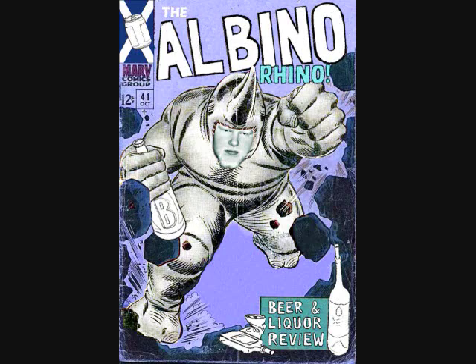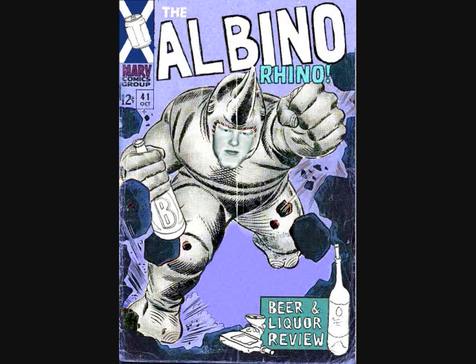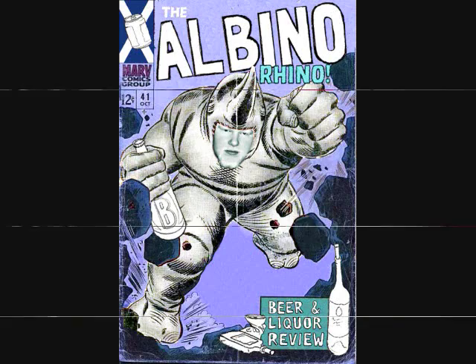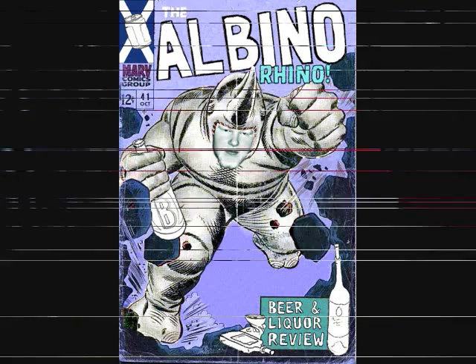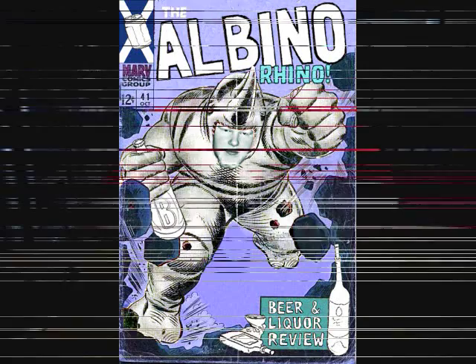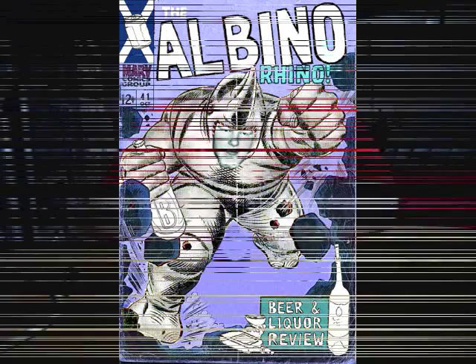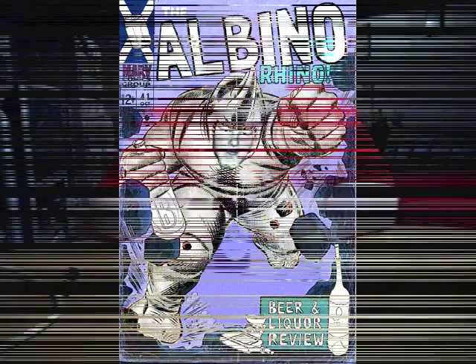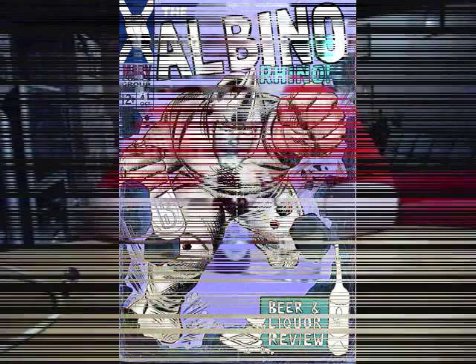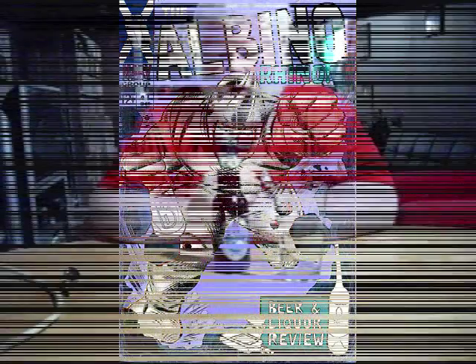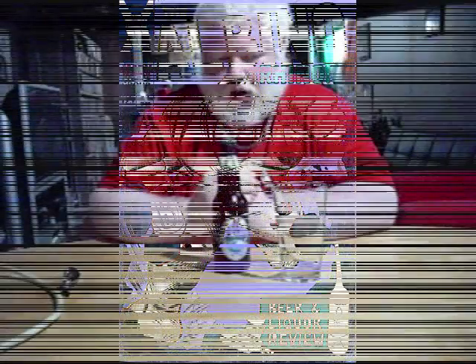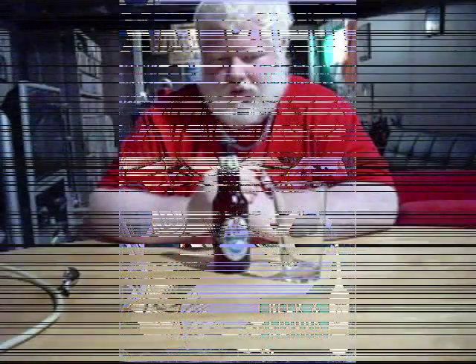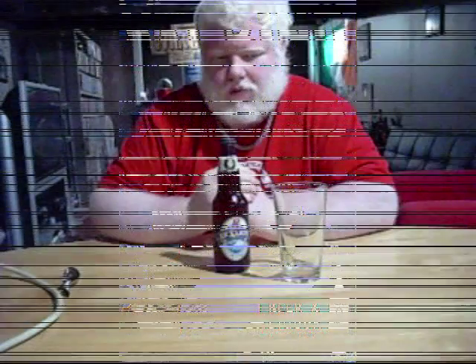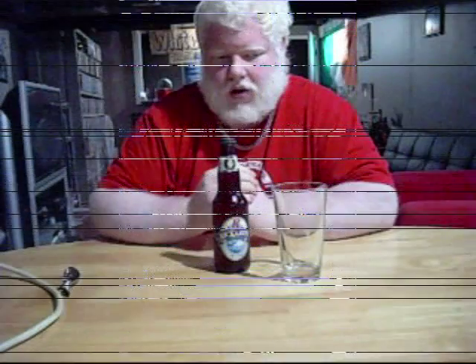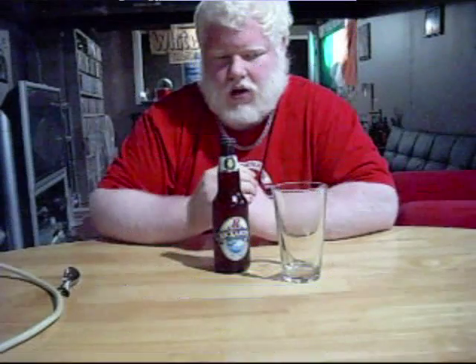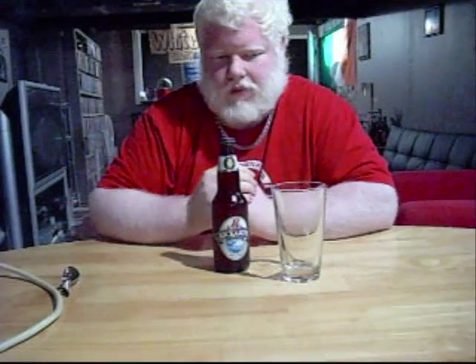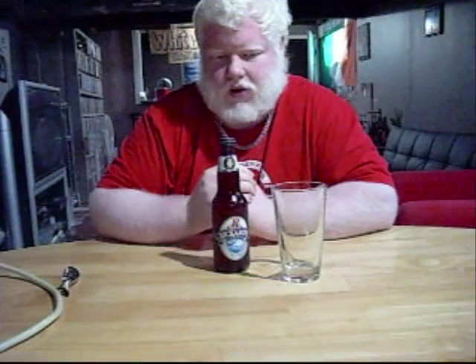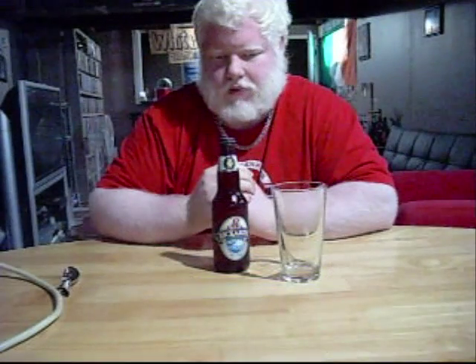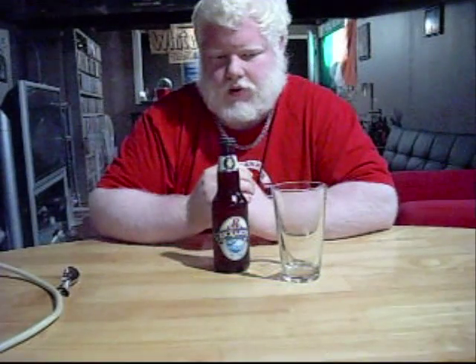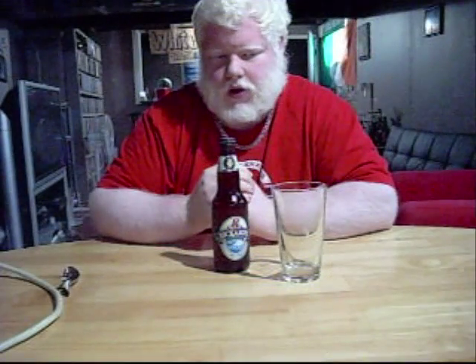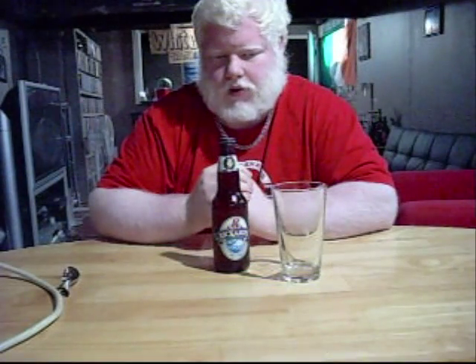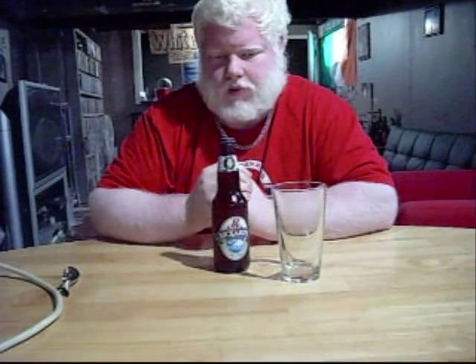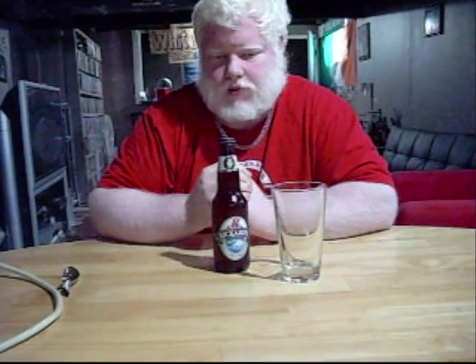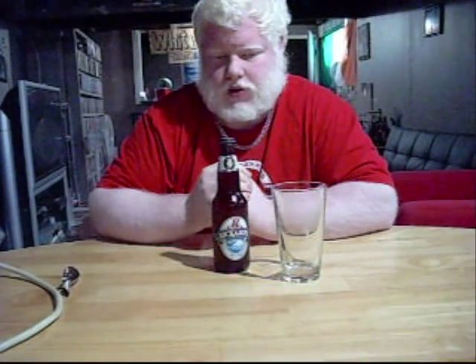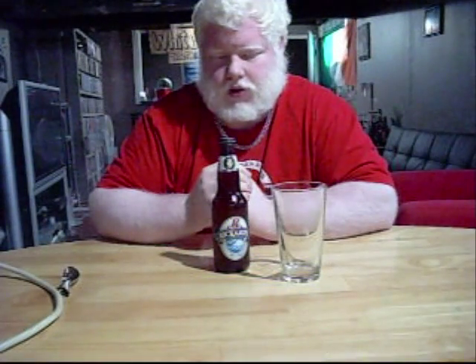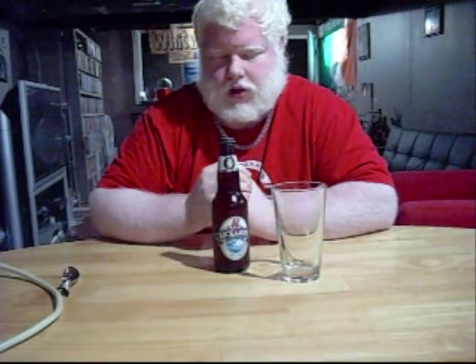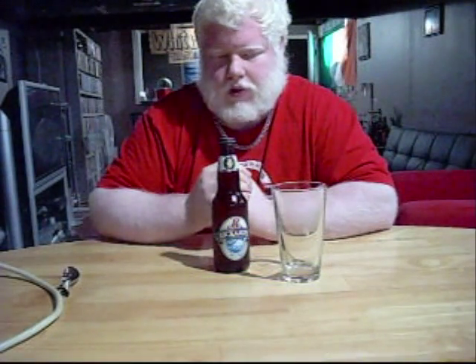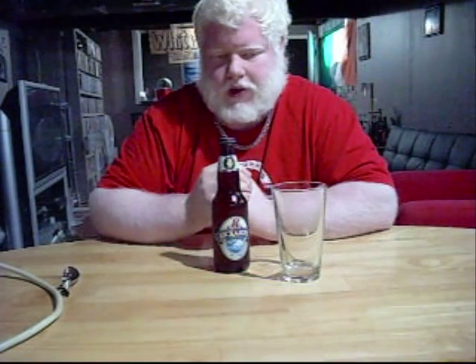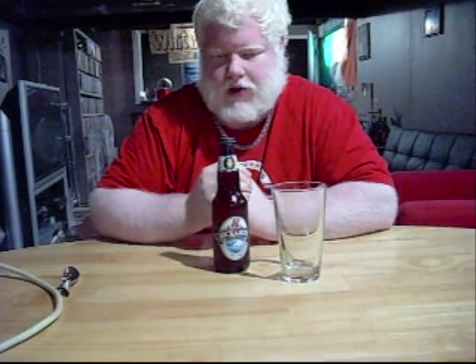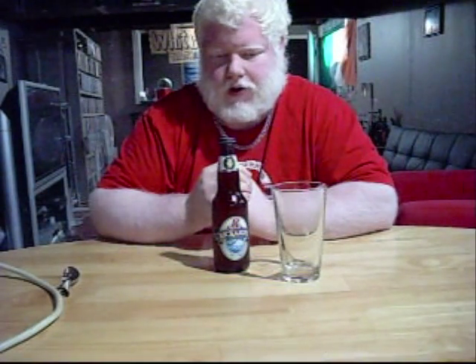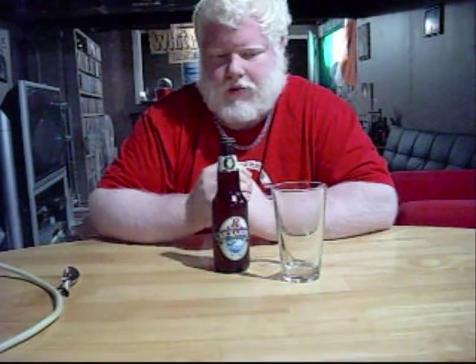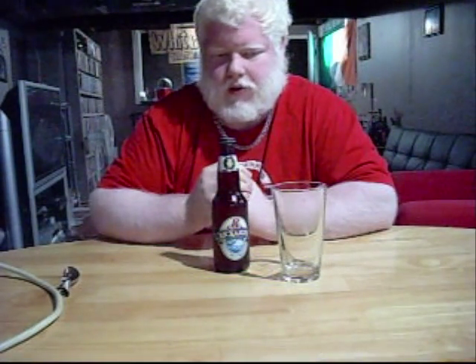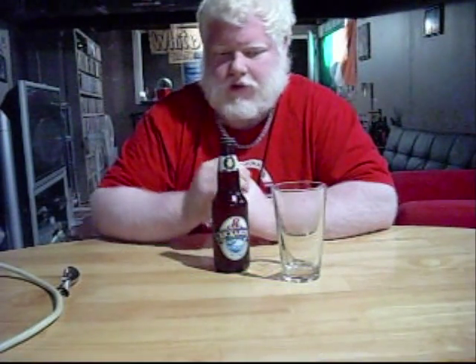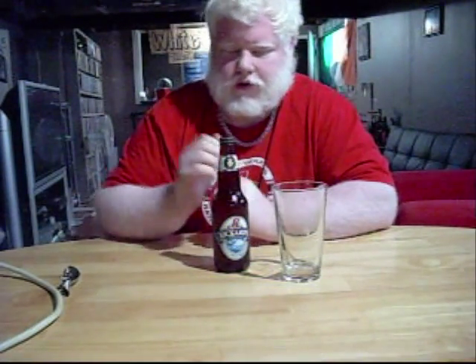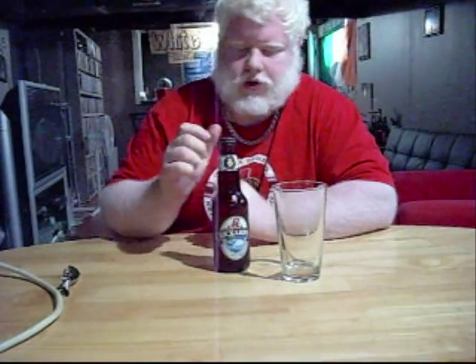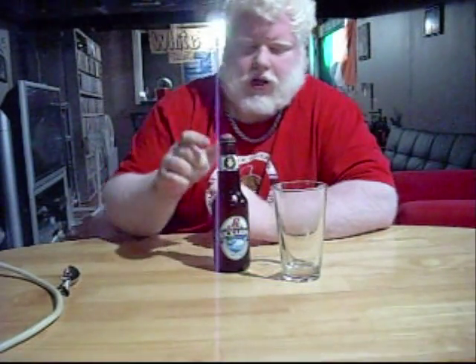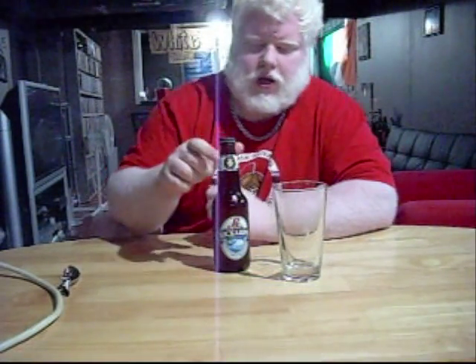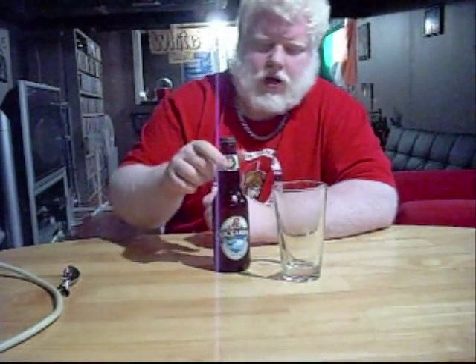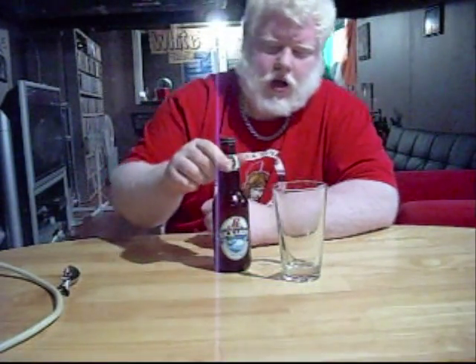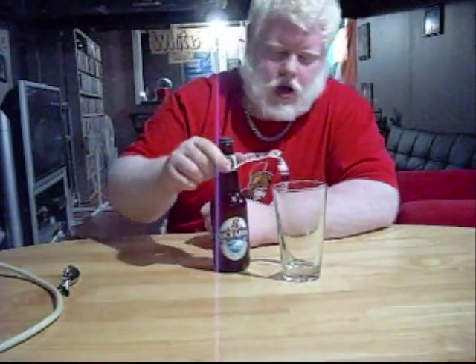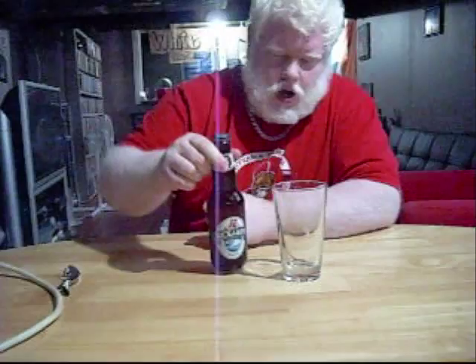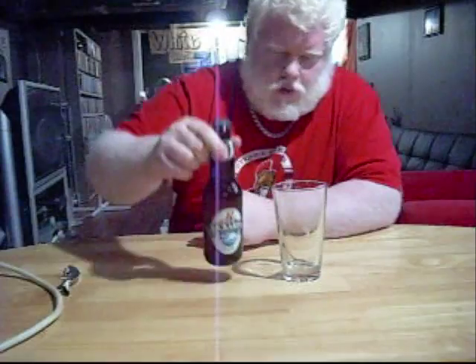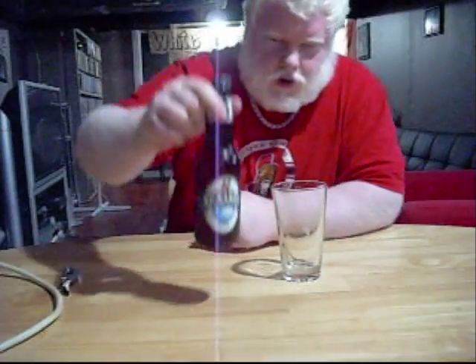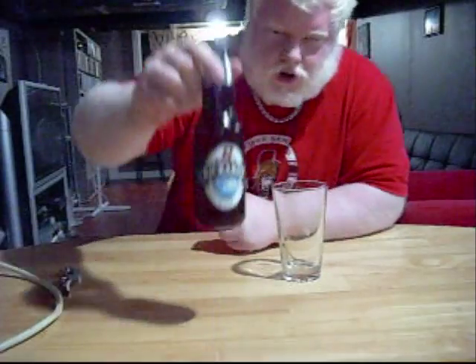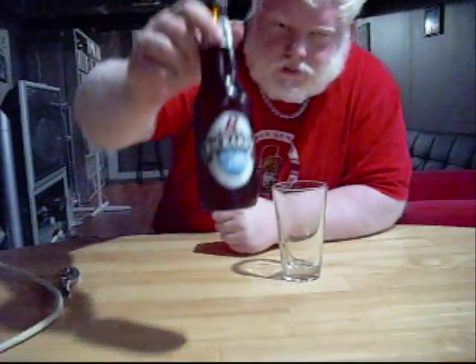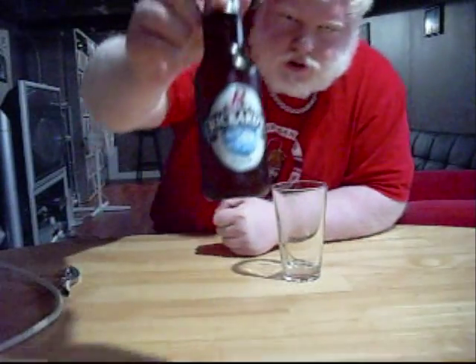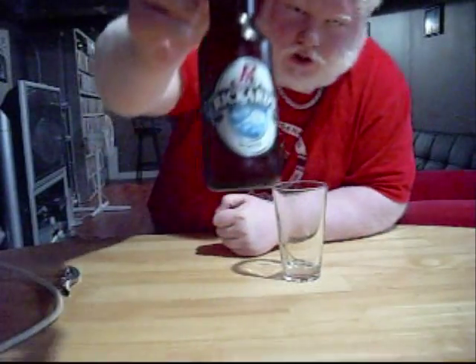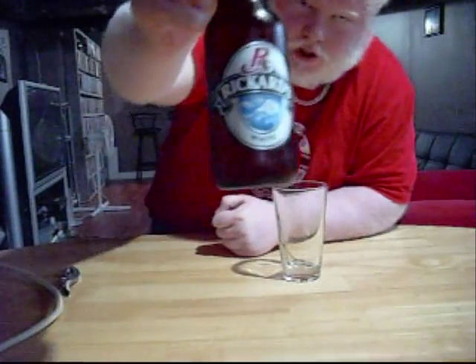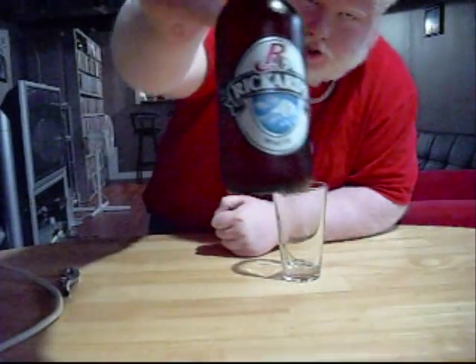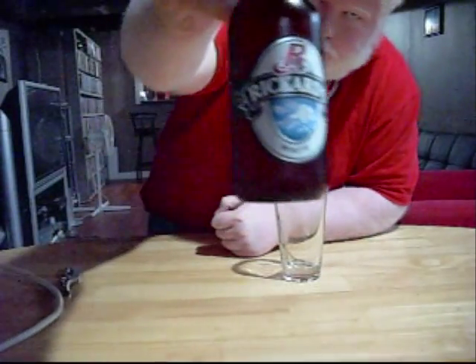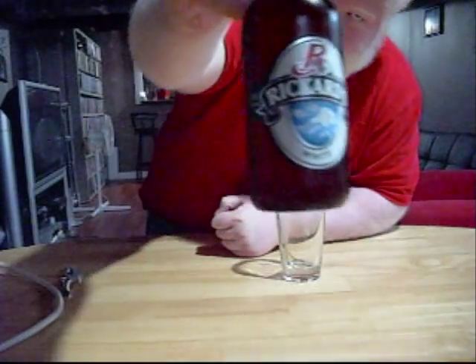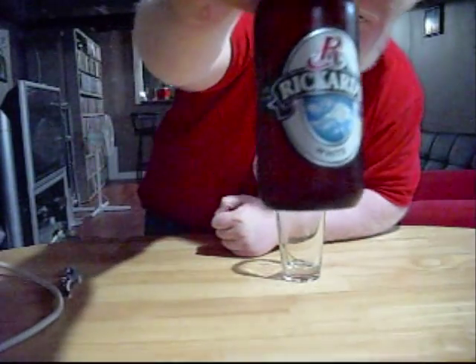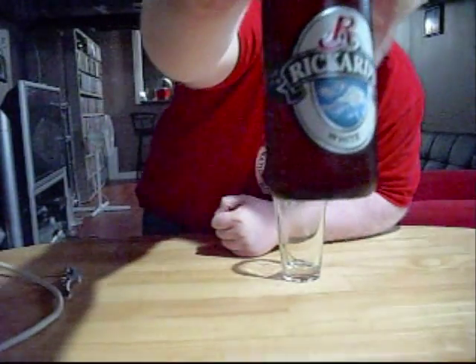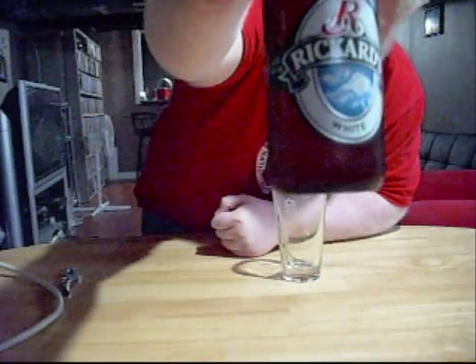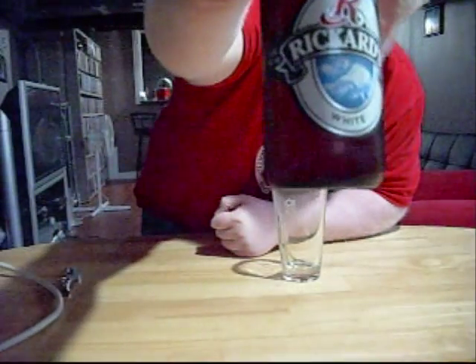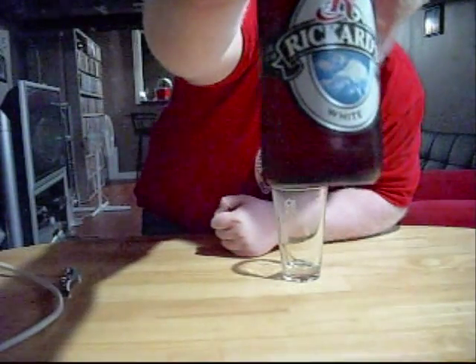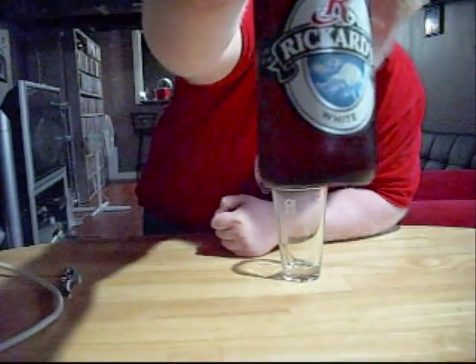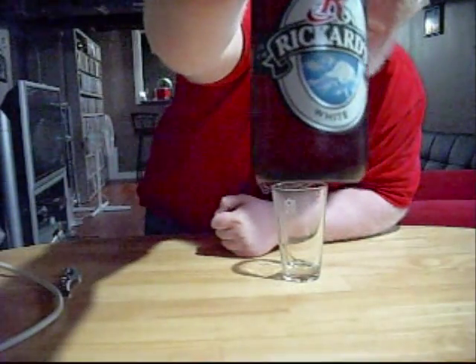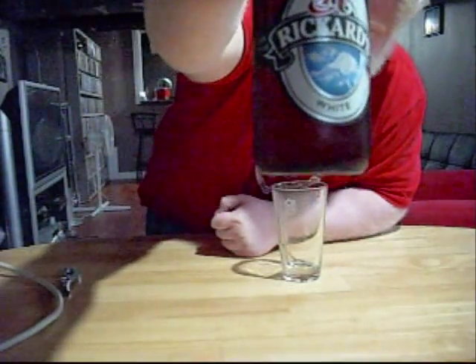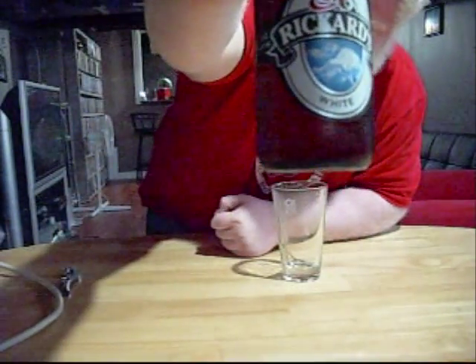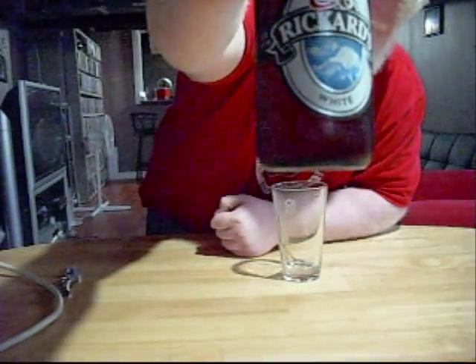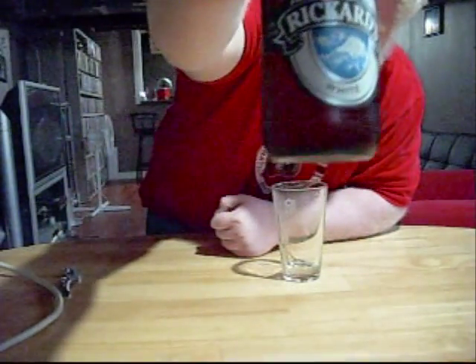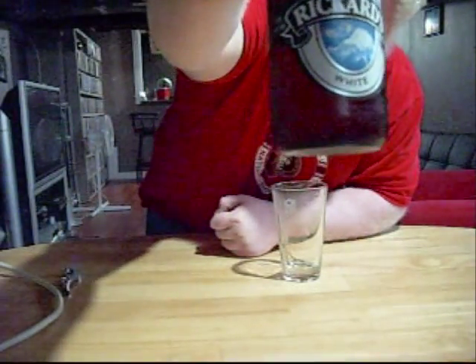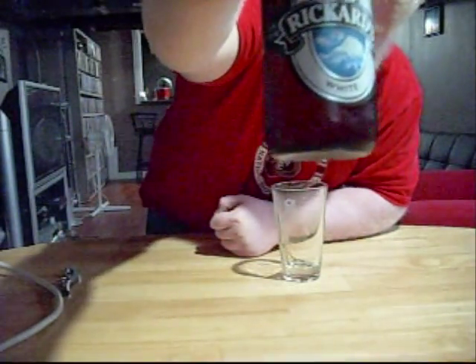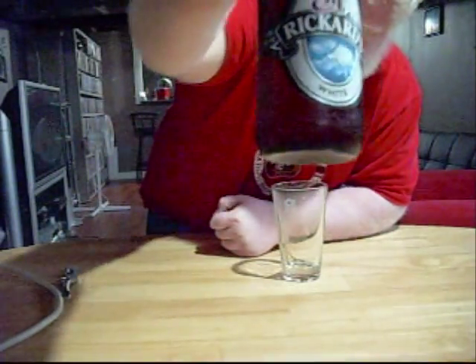Good day, everybody, and welcome to another episode of the Albany Rhino Beer Review. Today, we are going to be drinking Rickard's White.